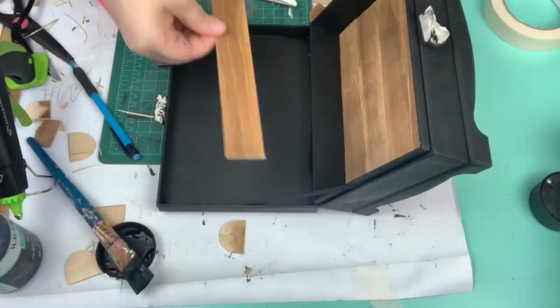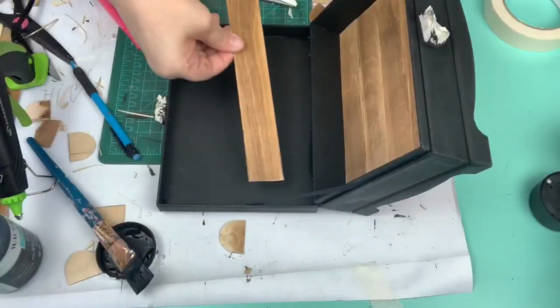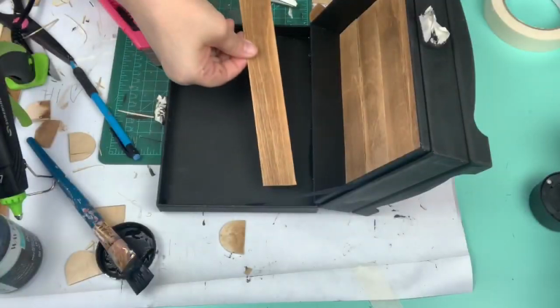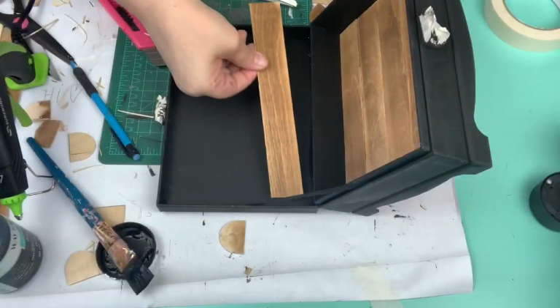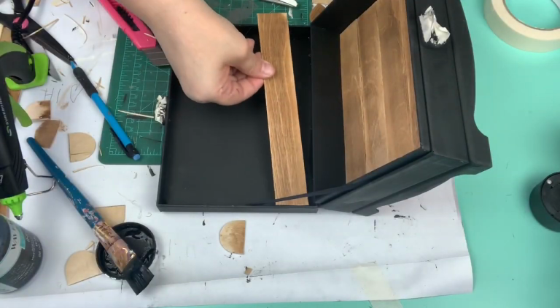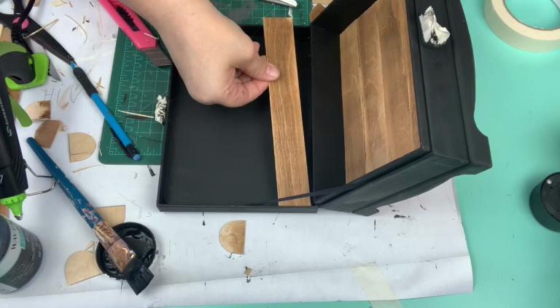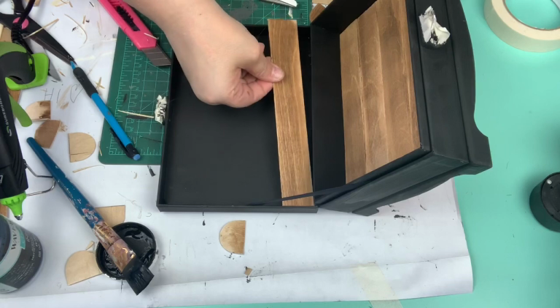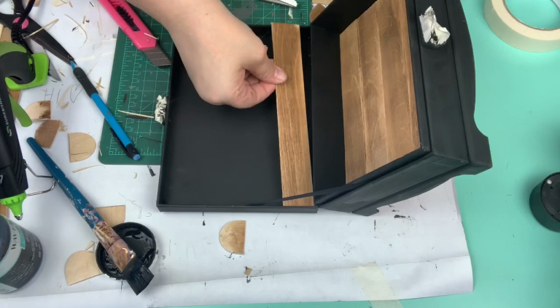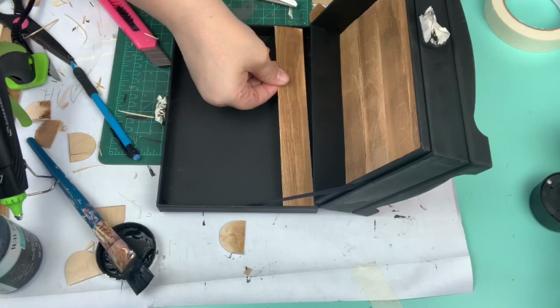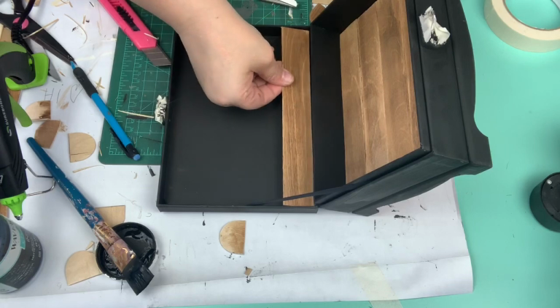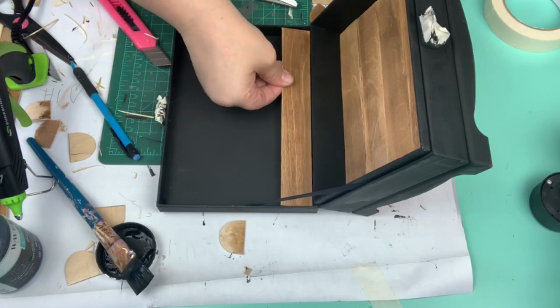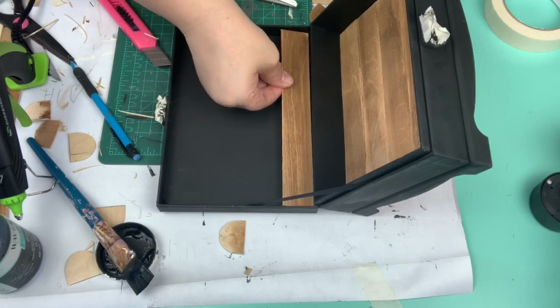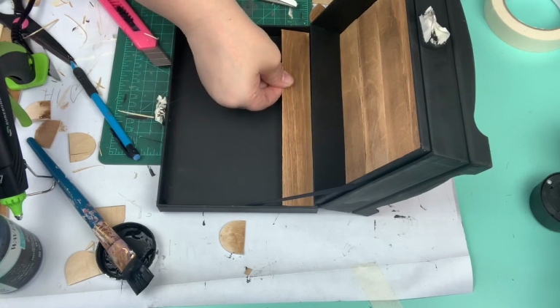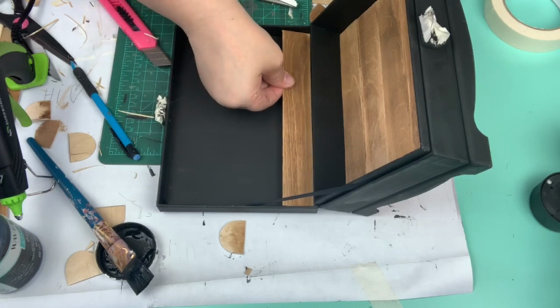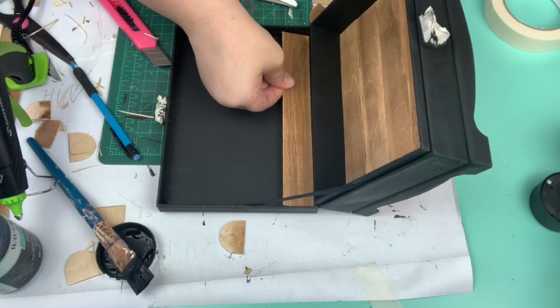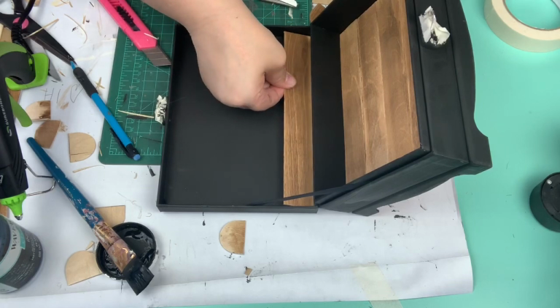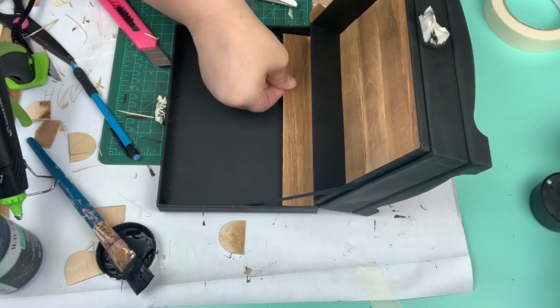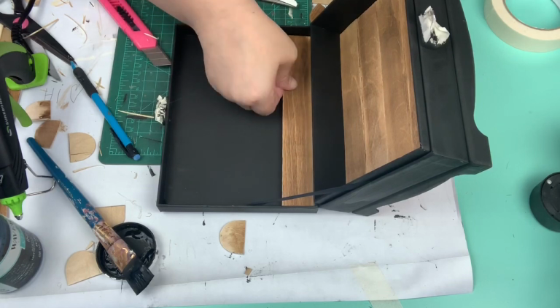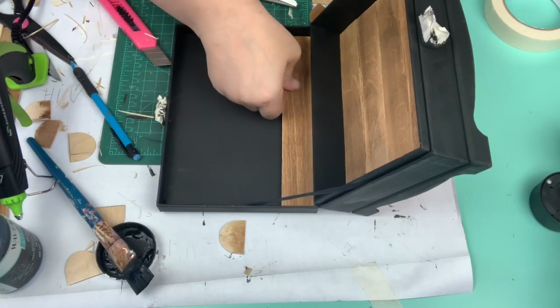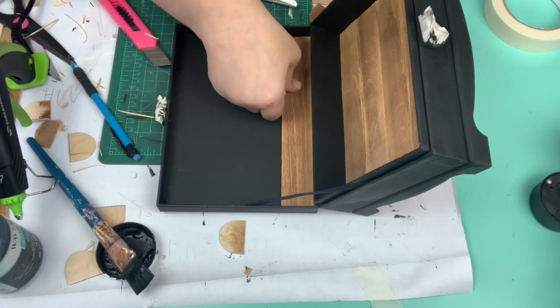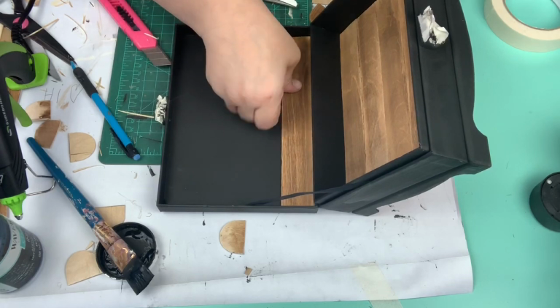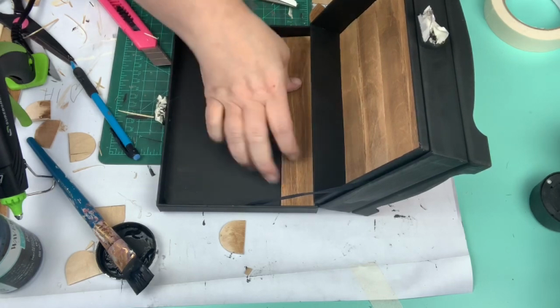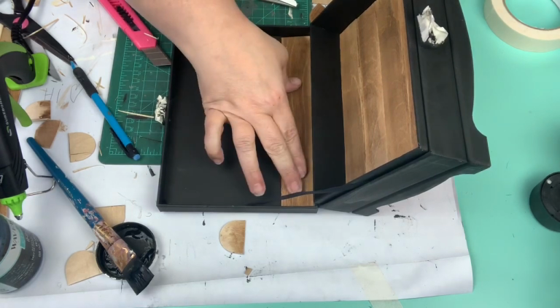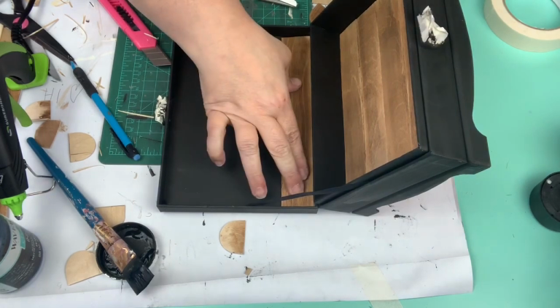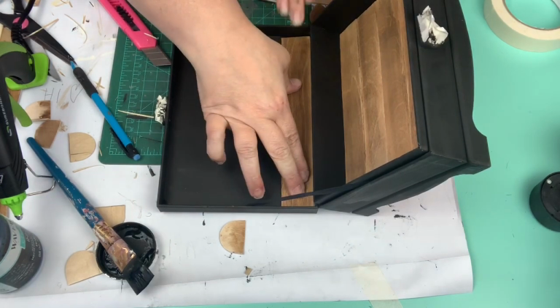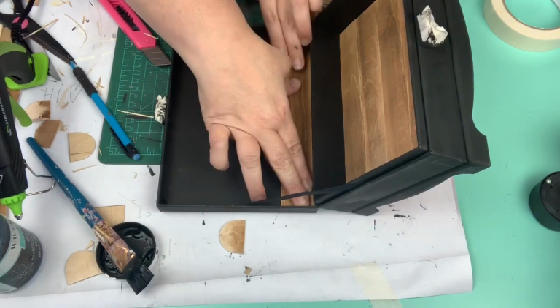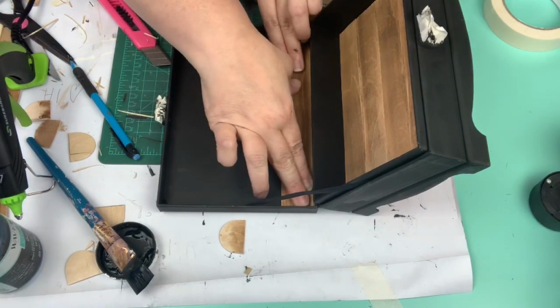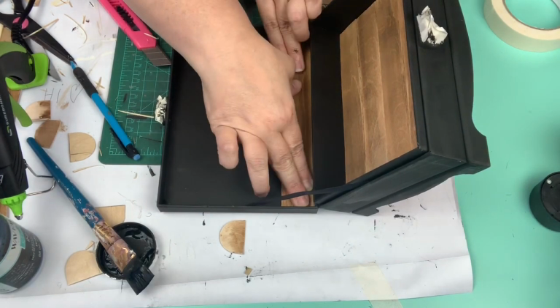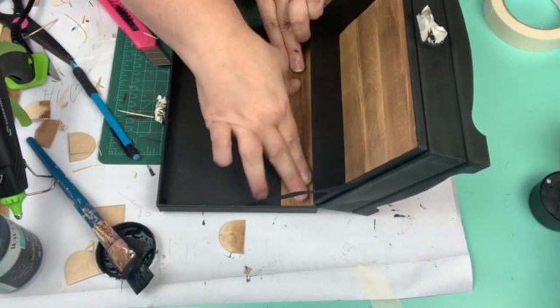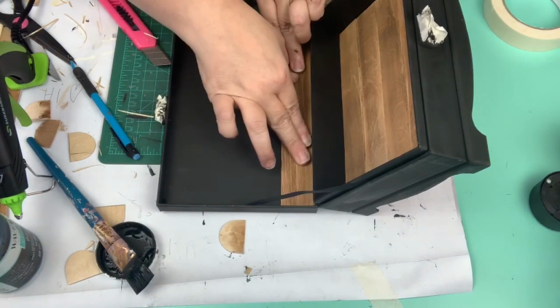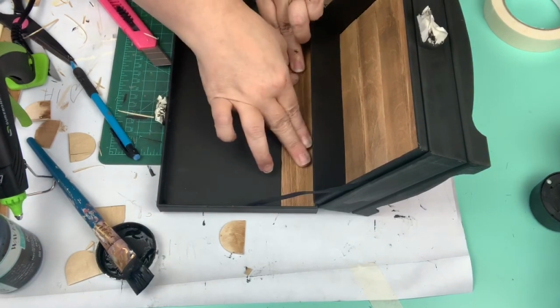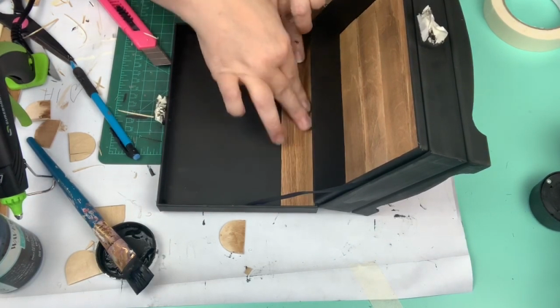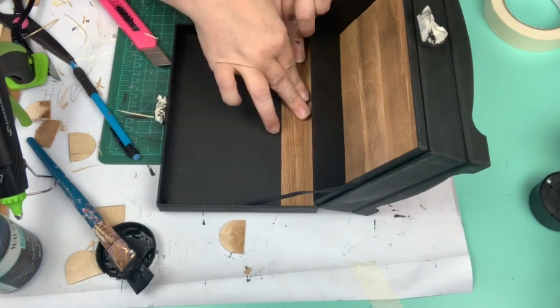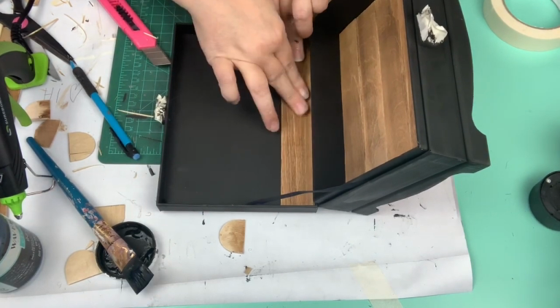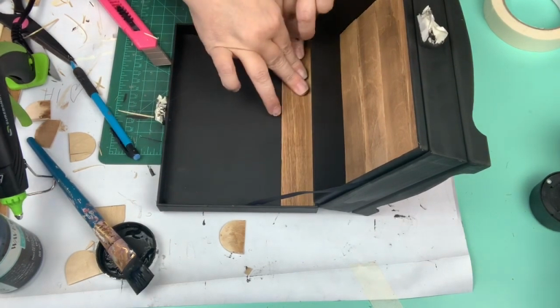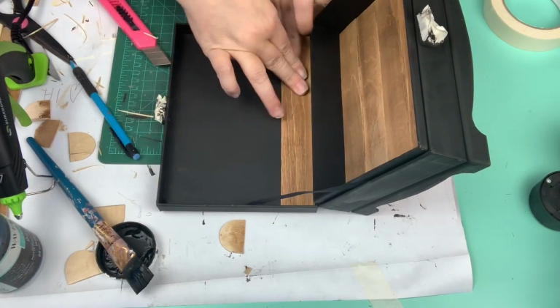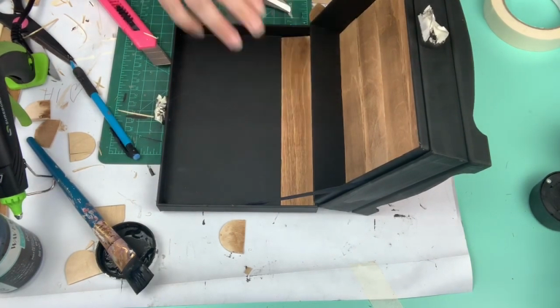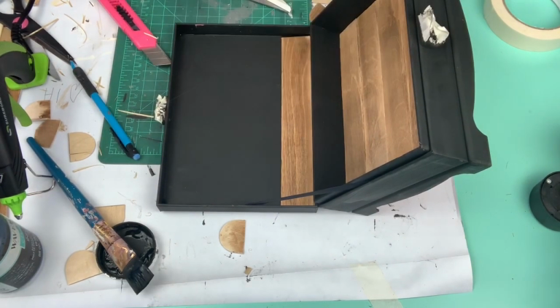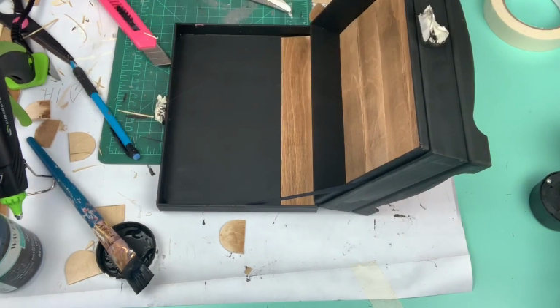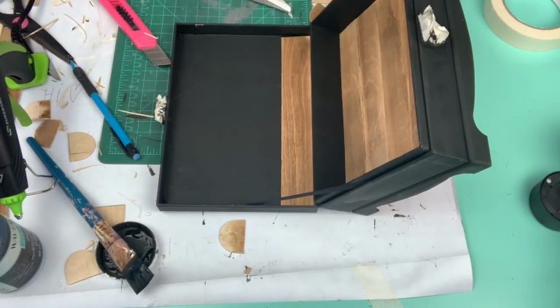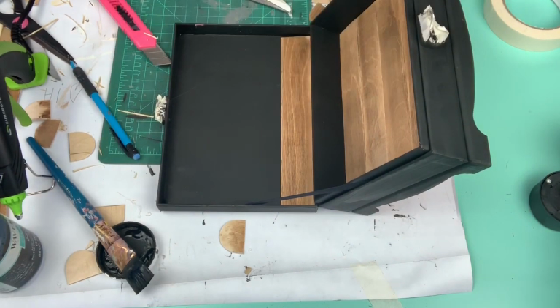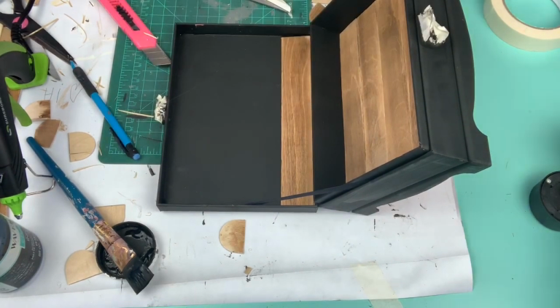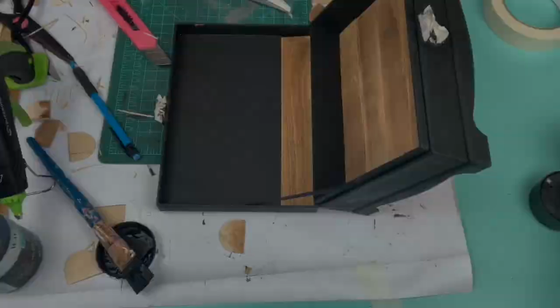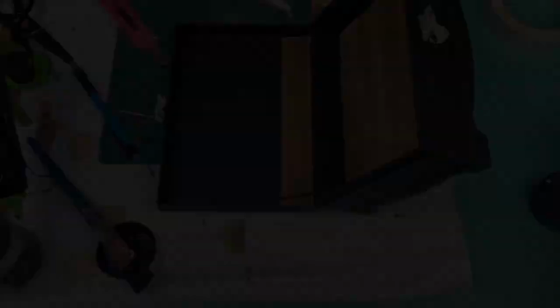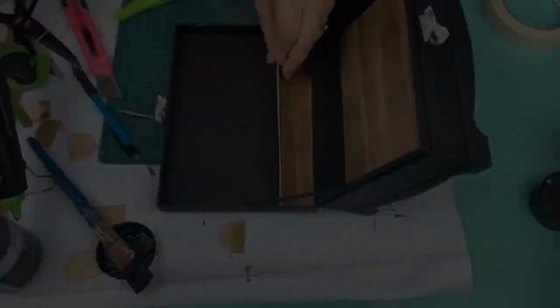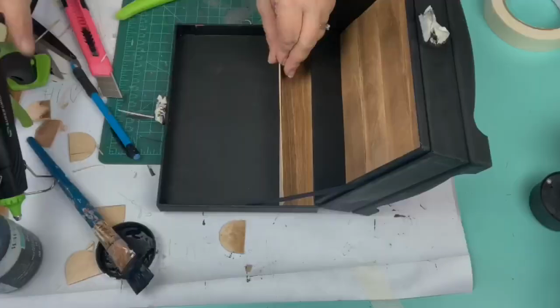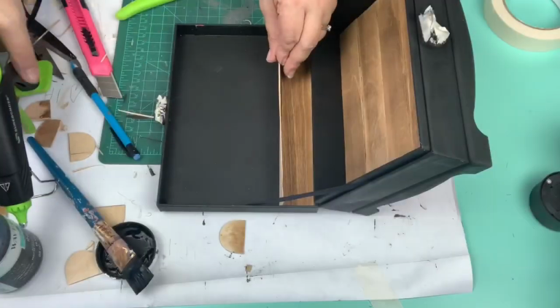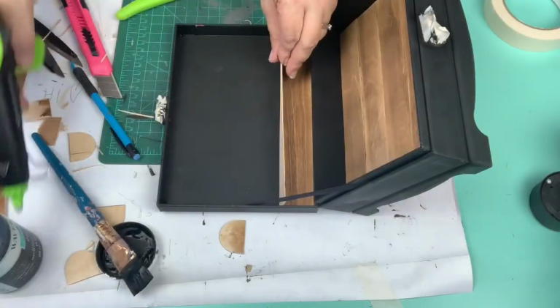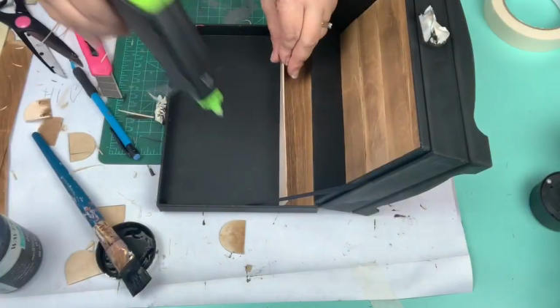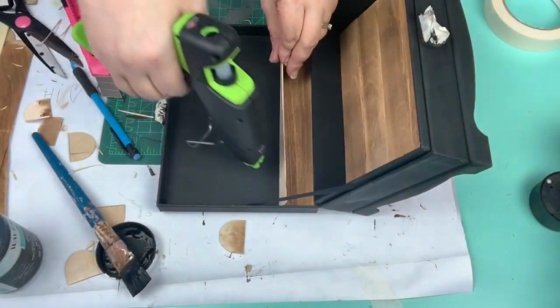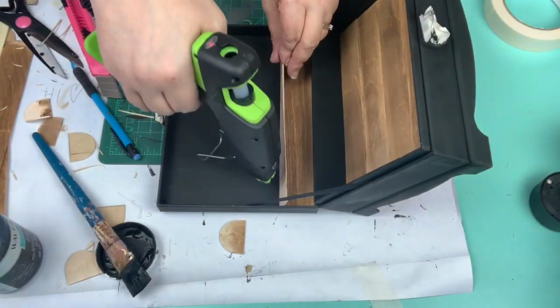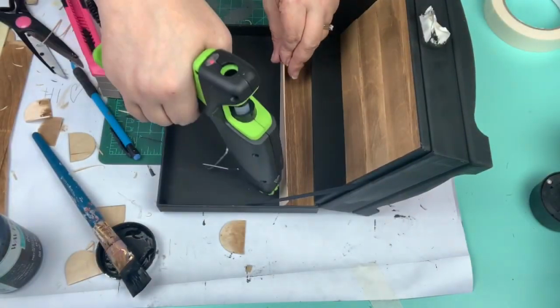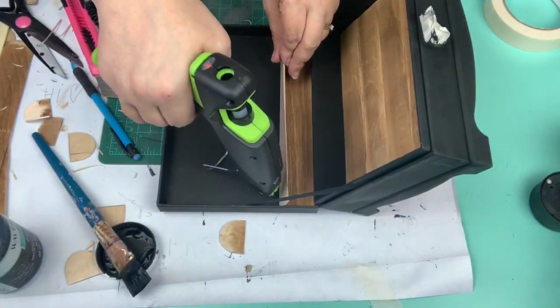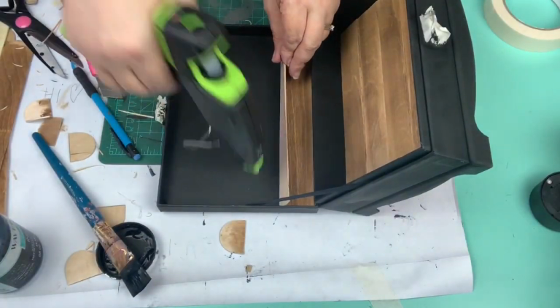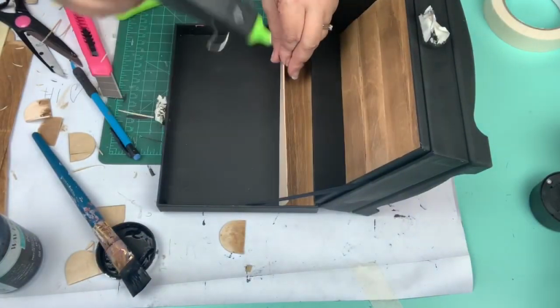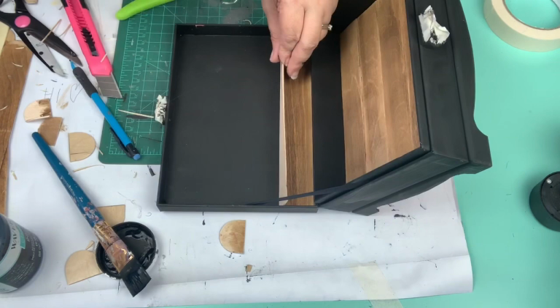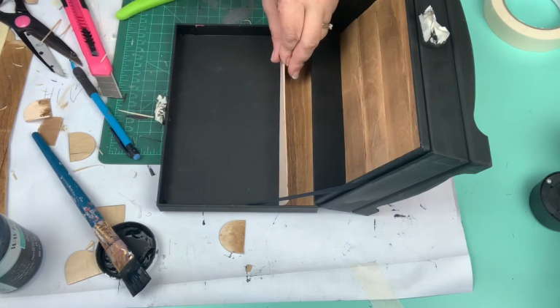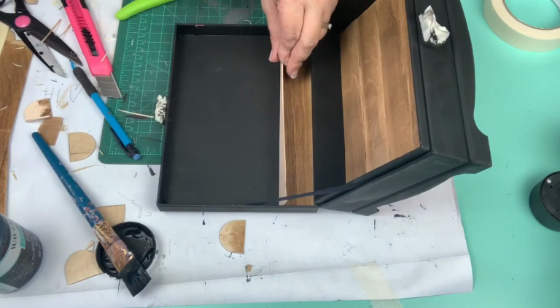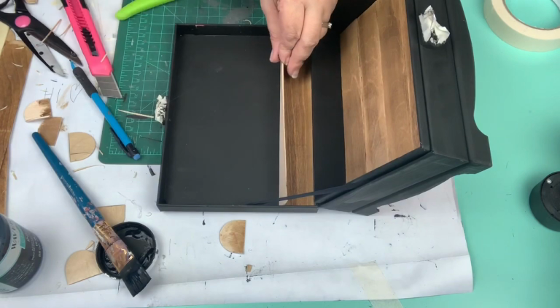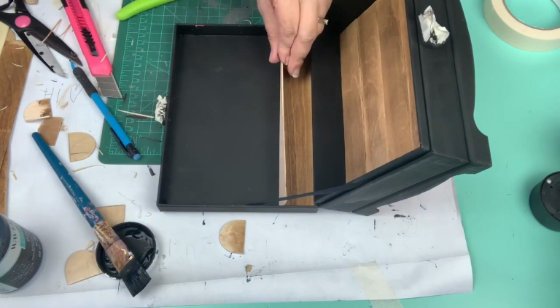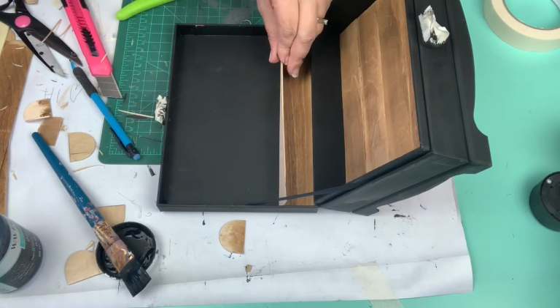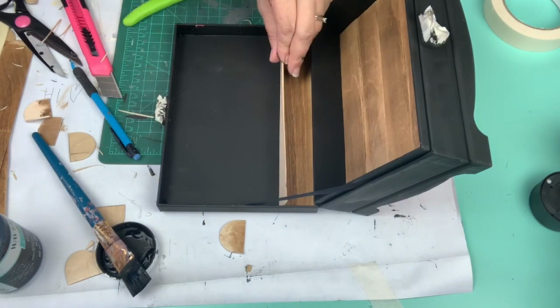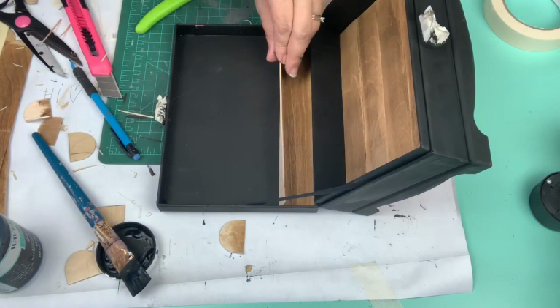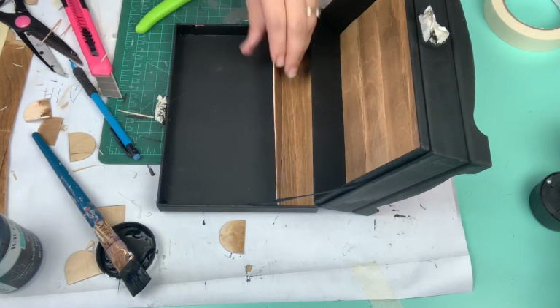Then I was ready to move on to the top and I do the same exact thing for the top of the box.